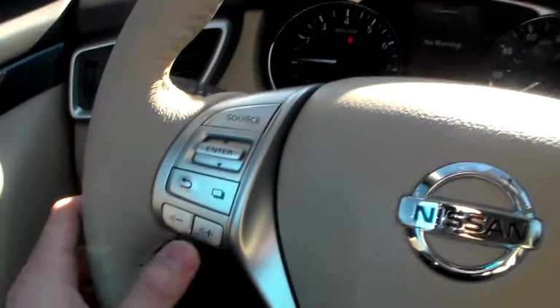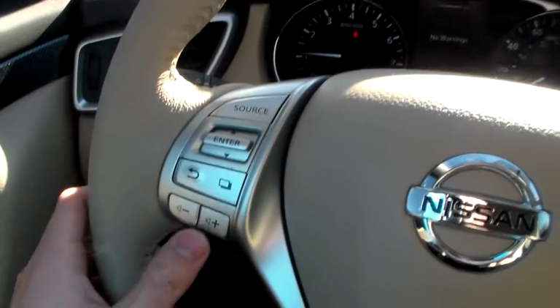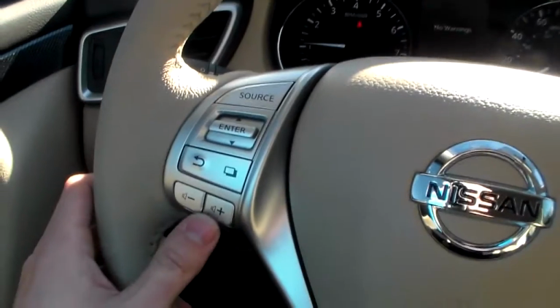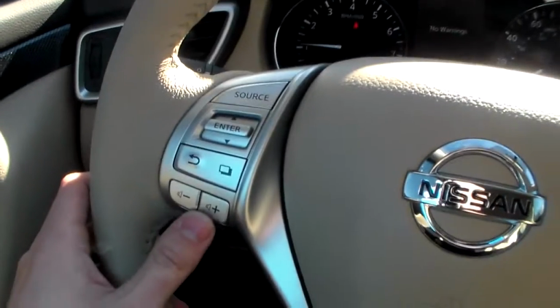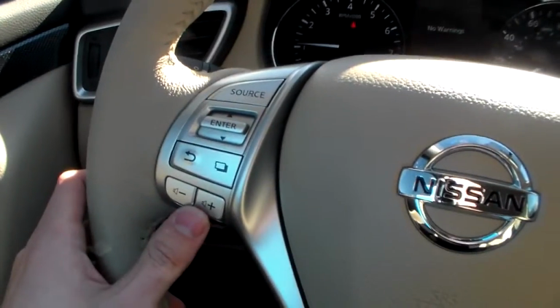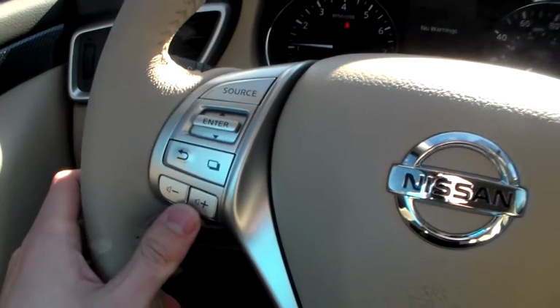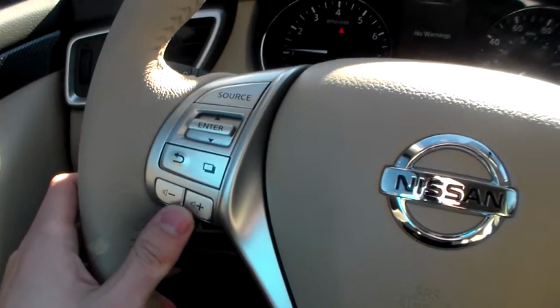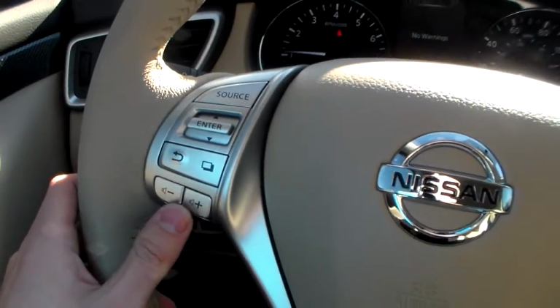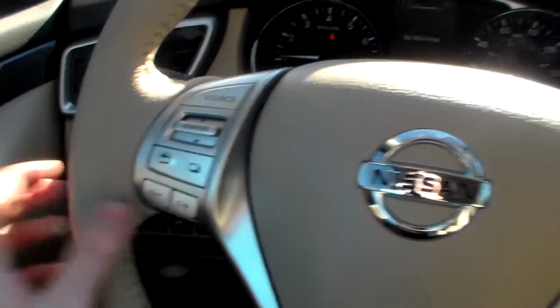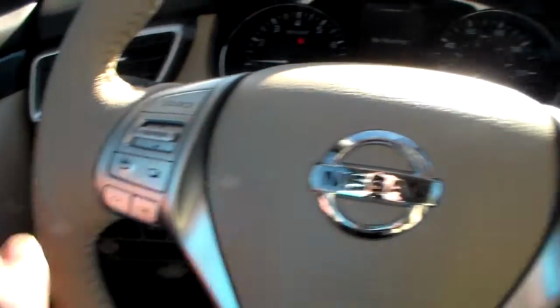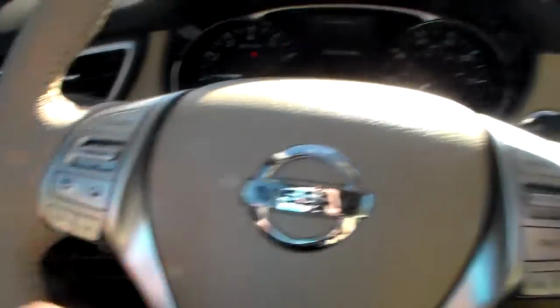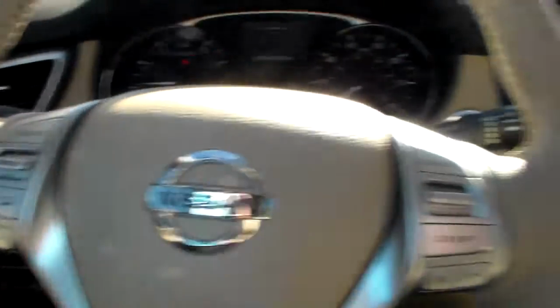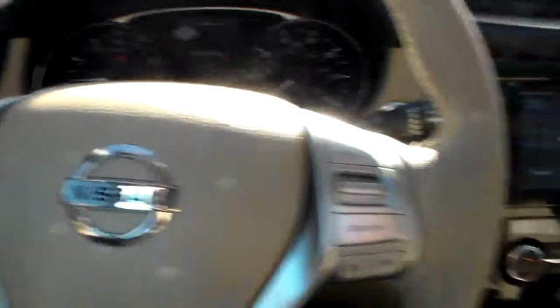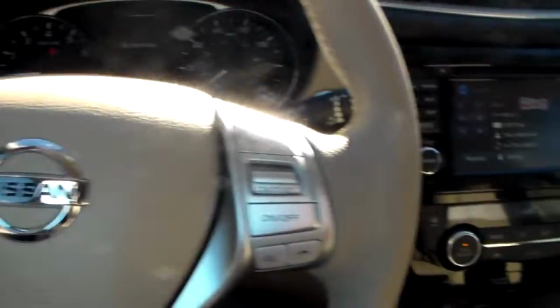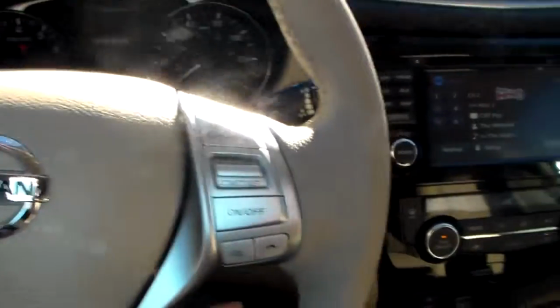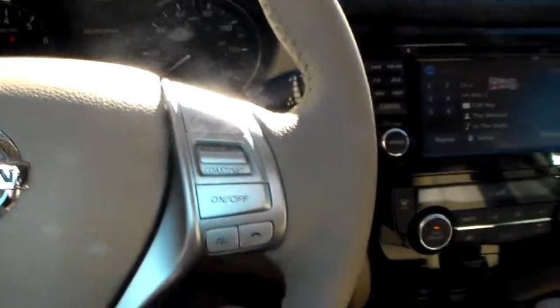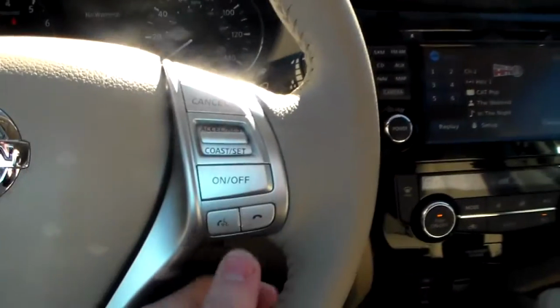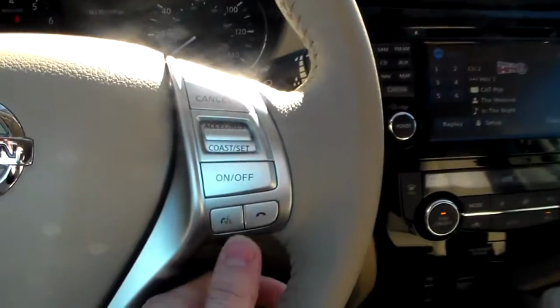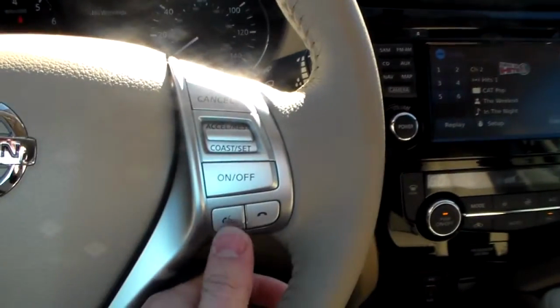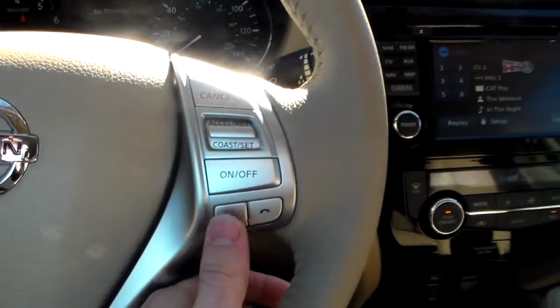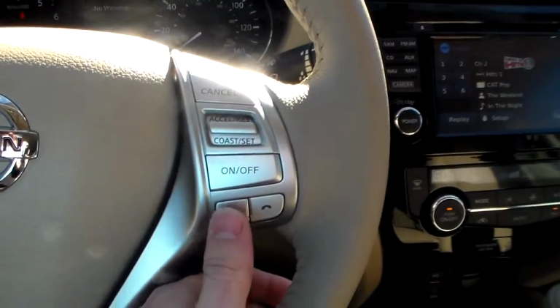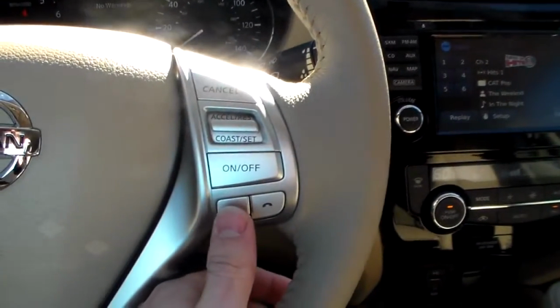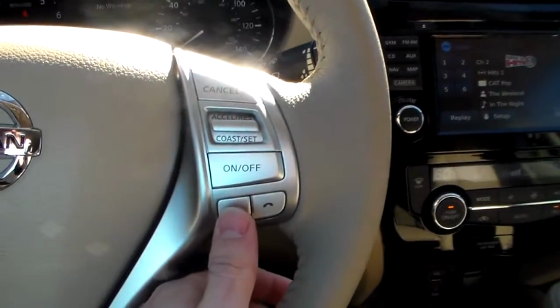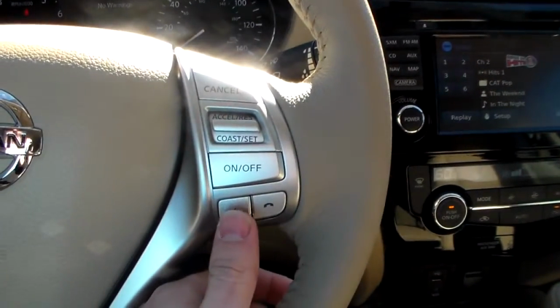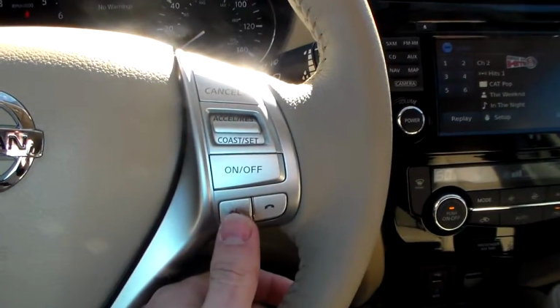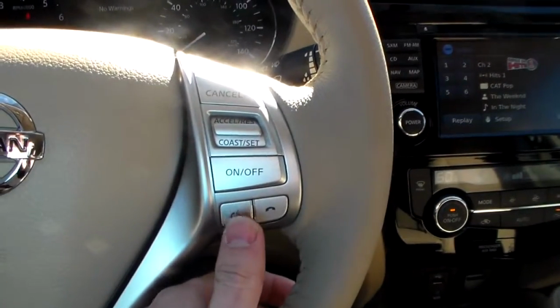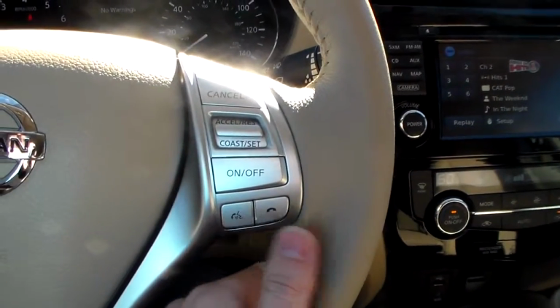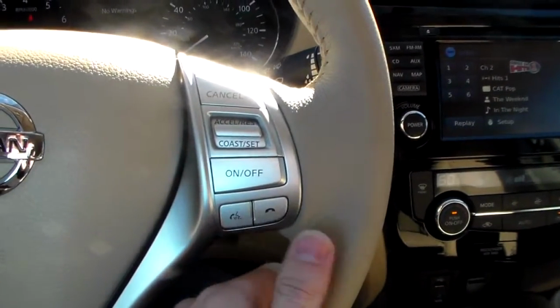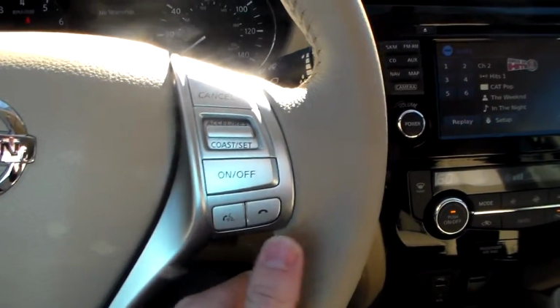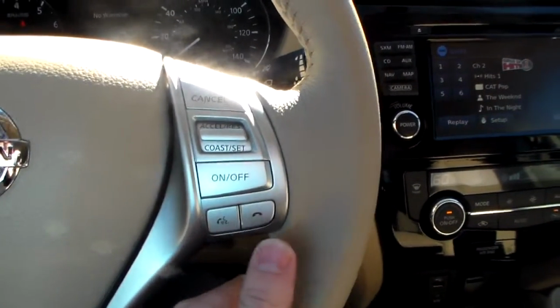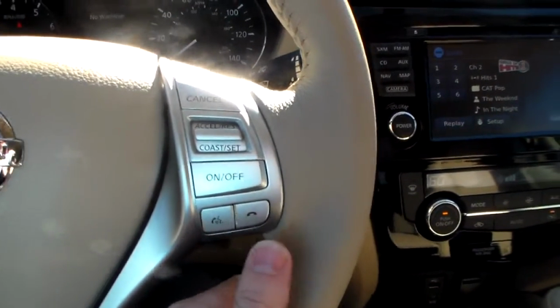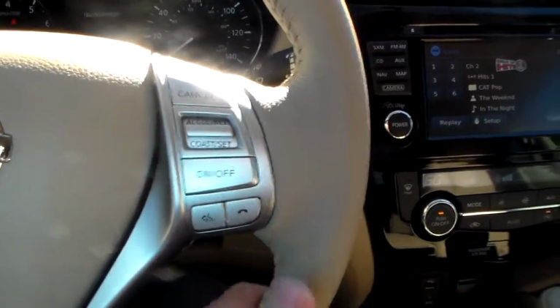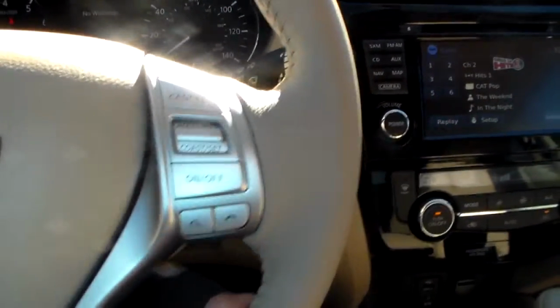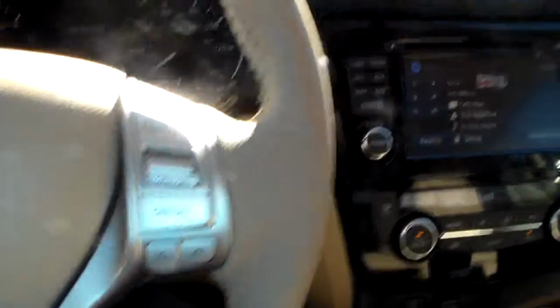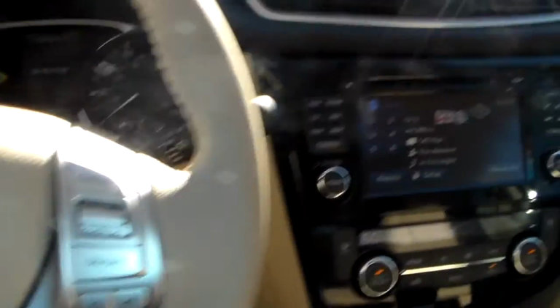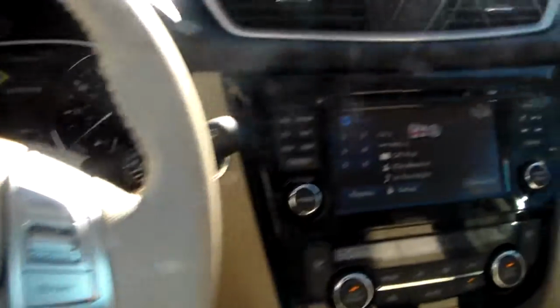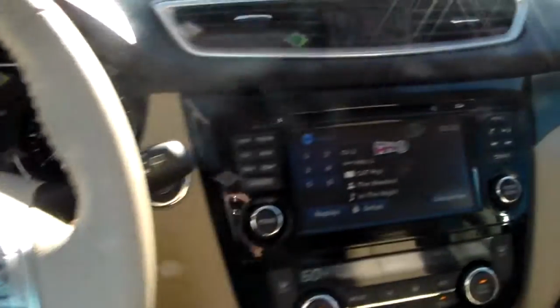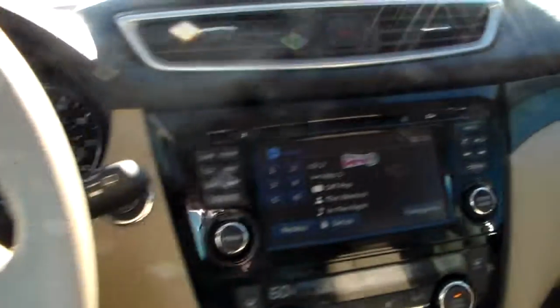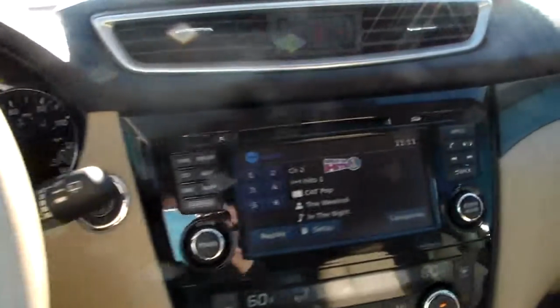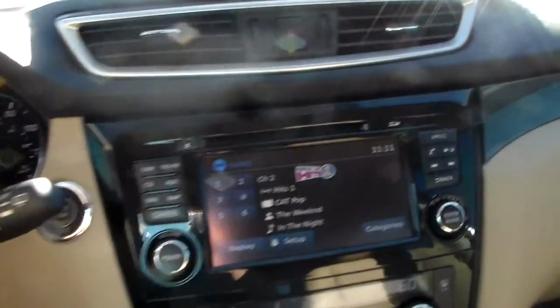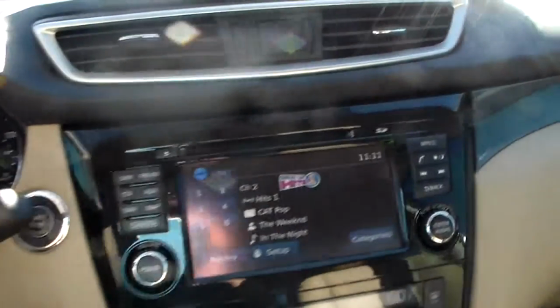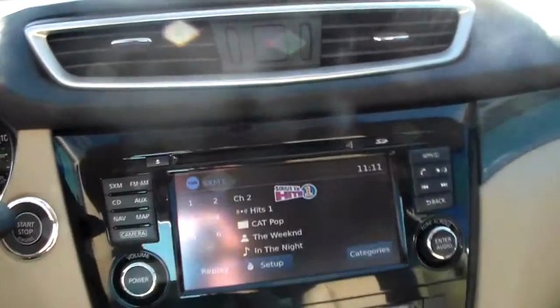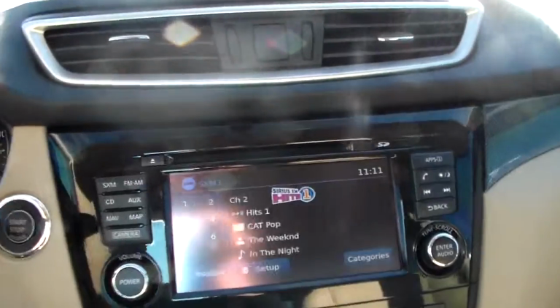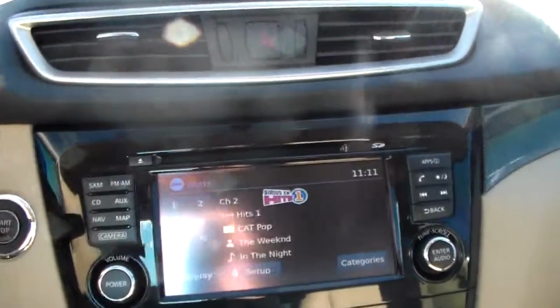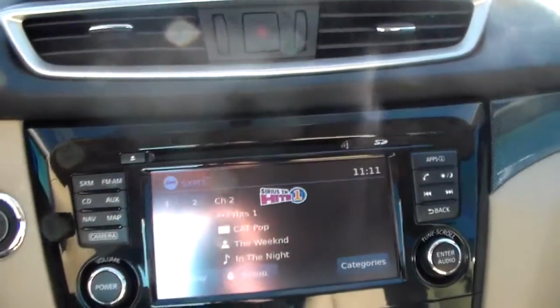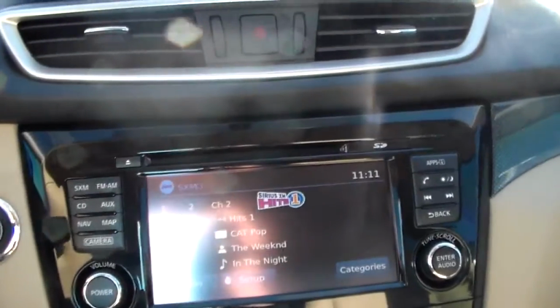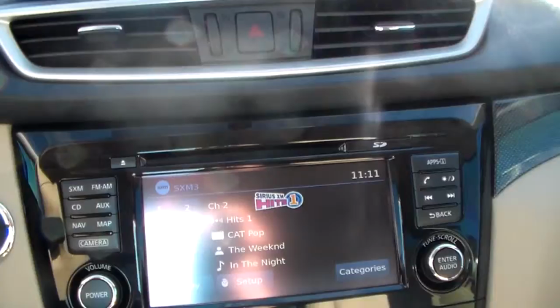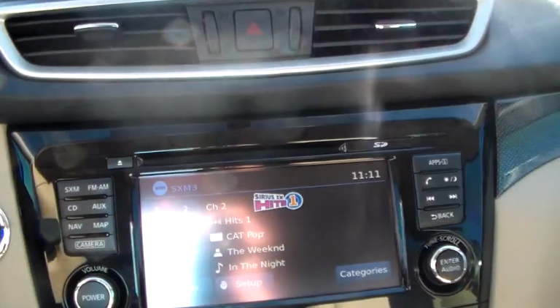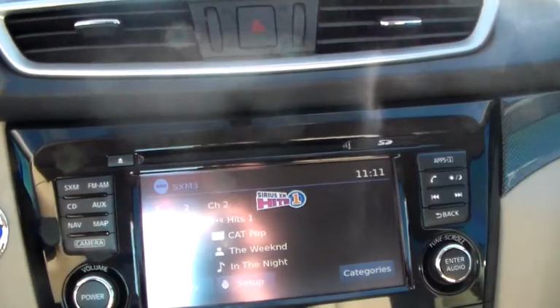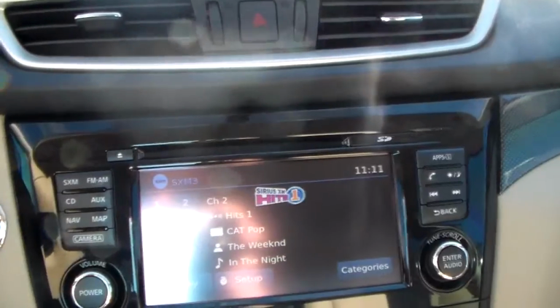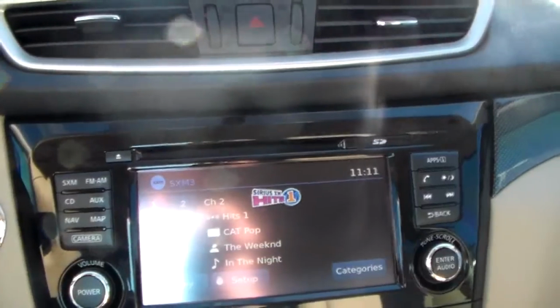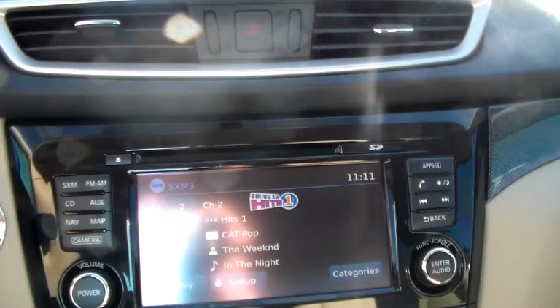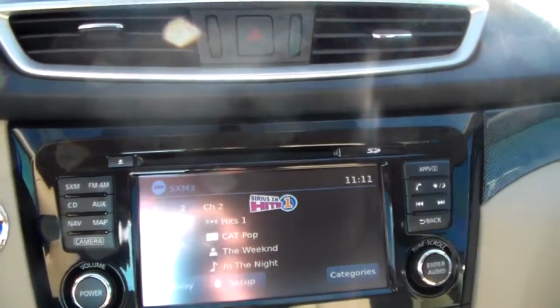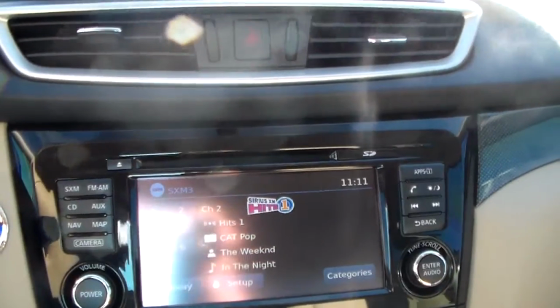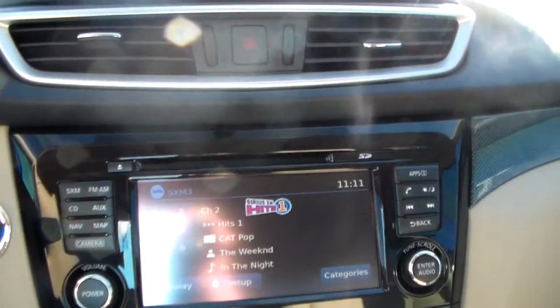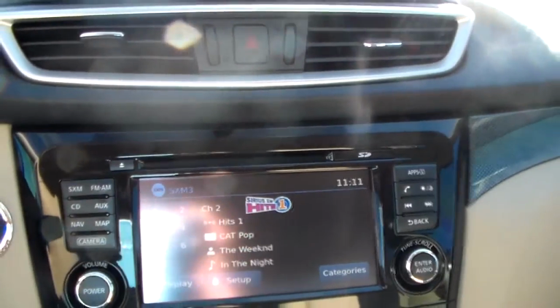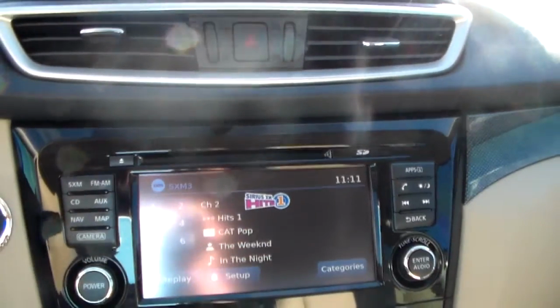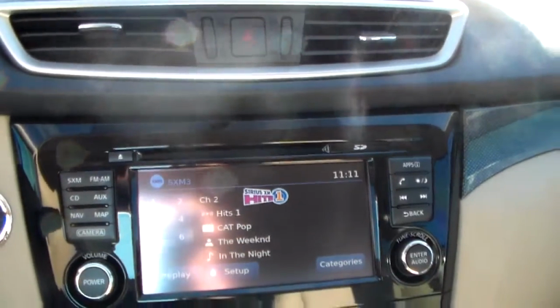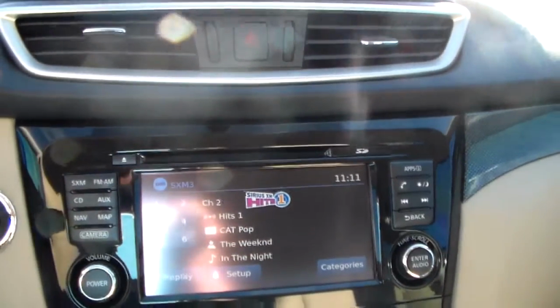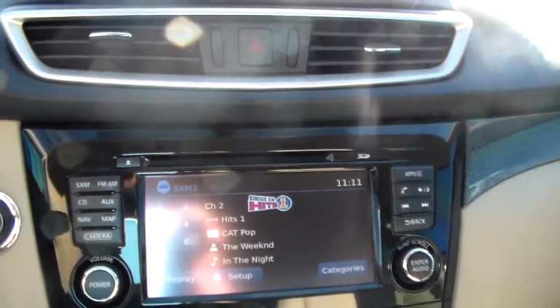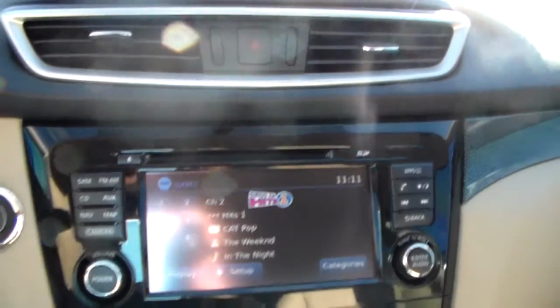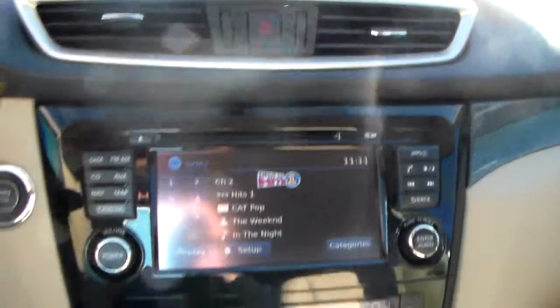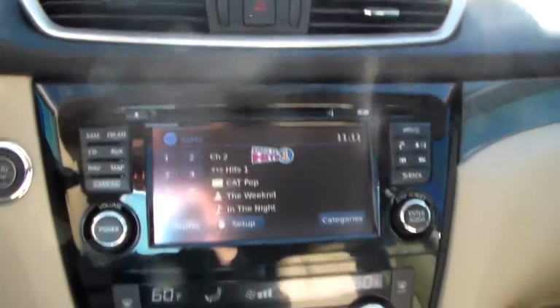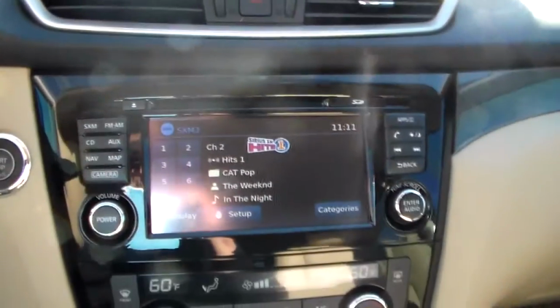You also got your audio controls over here, and Bluetooth and voice recognition right here. Up here you got AM, FM satellite radio.